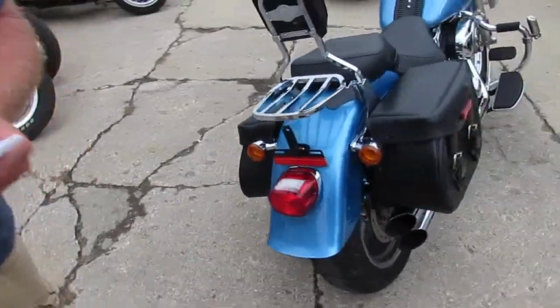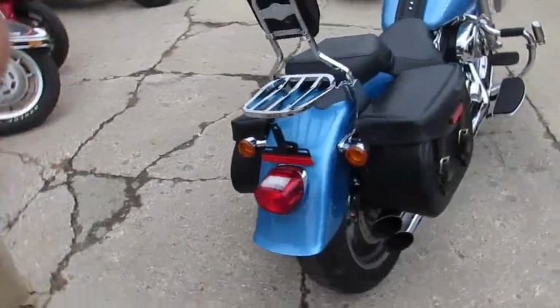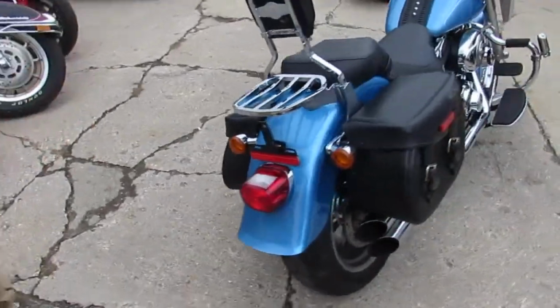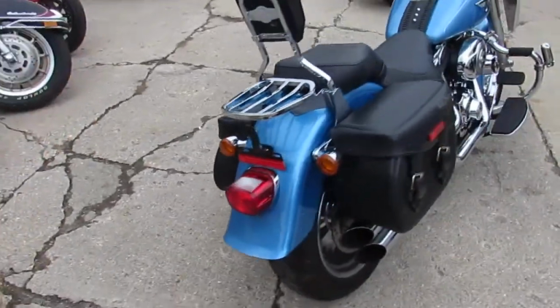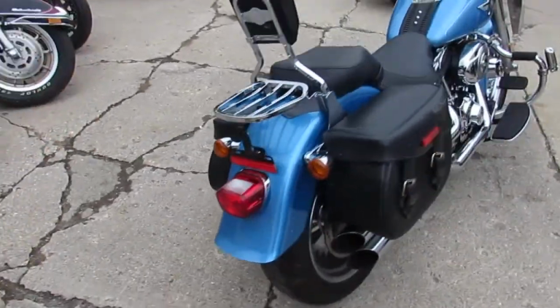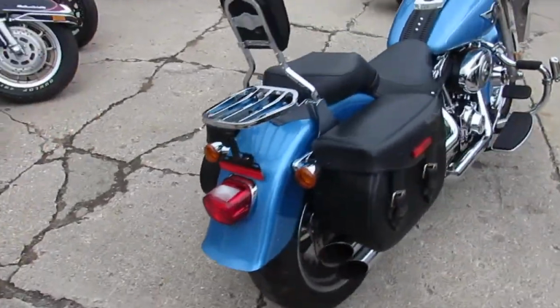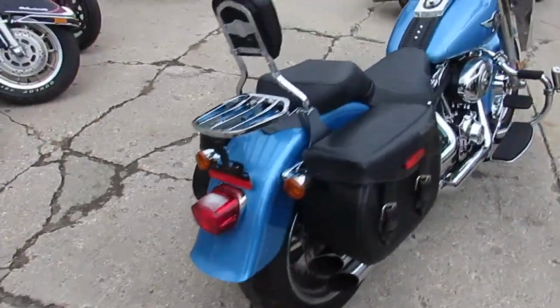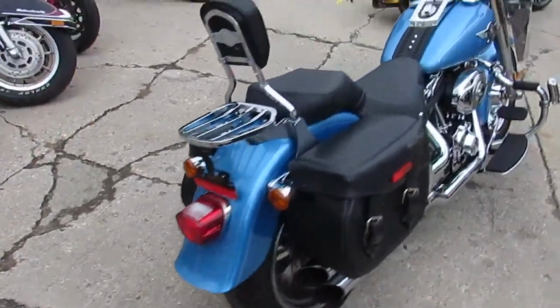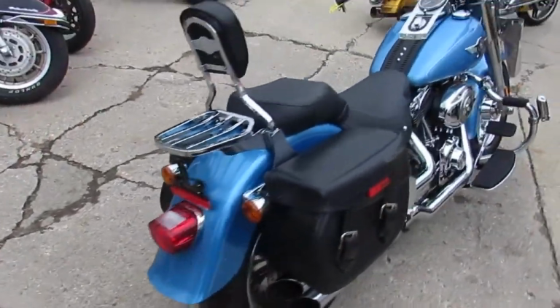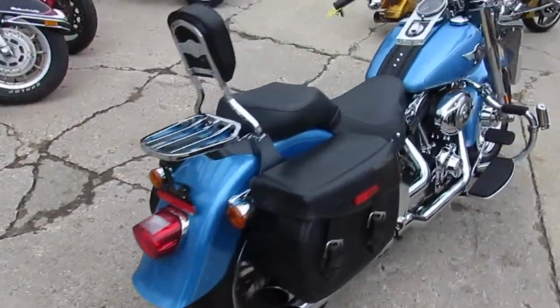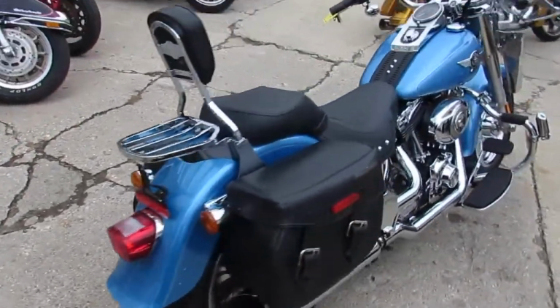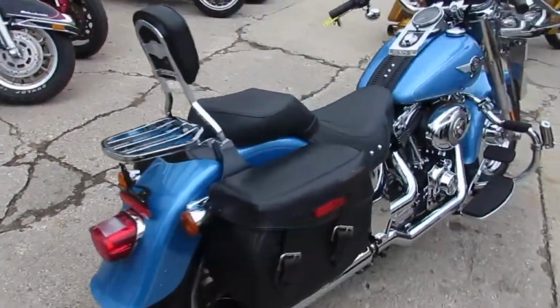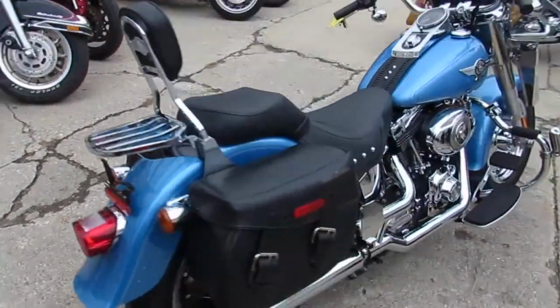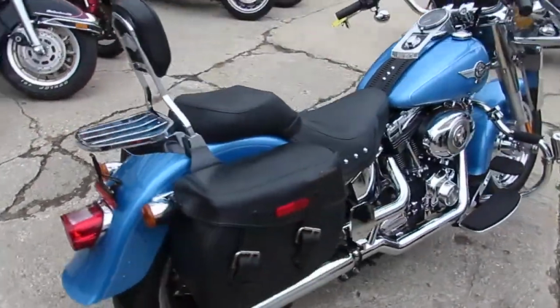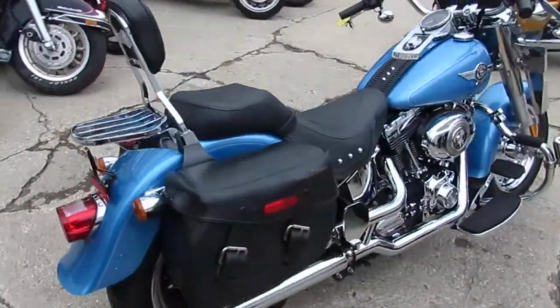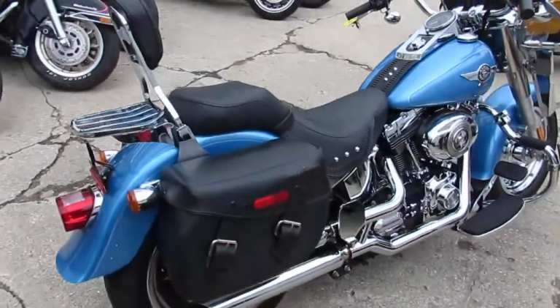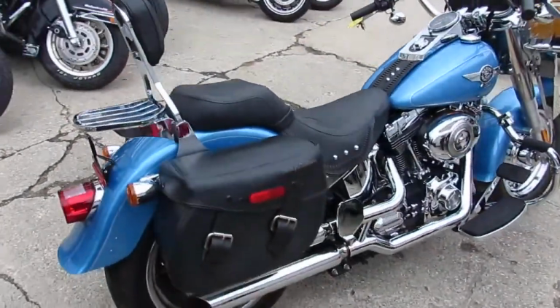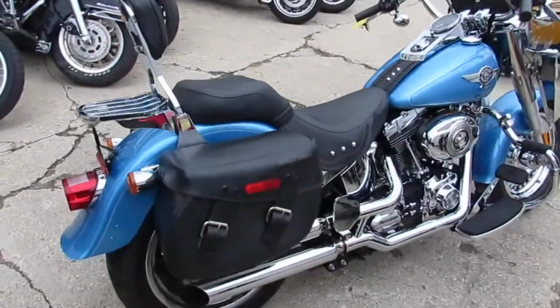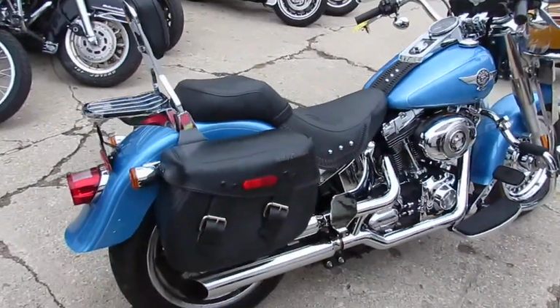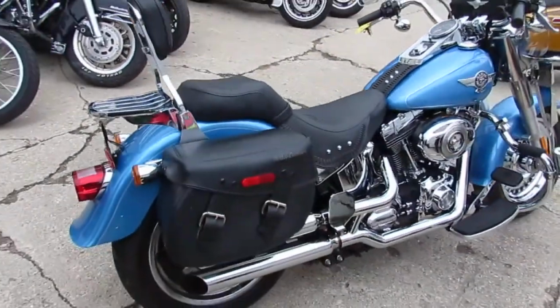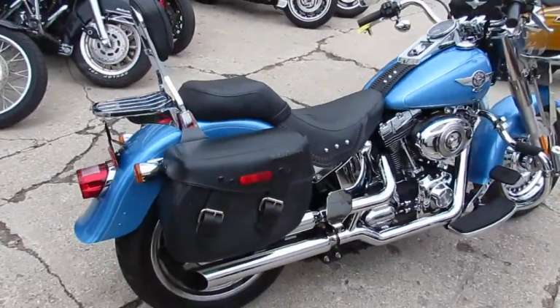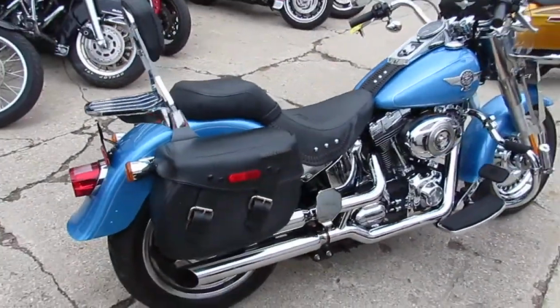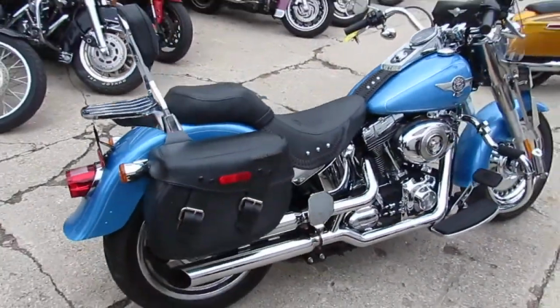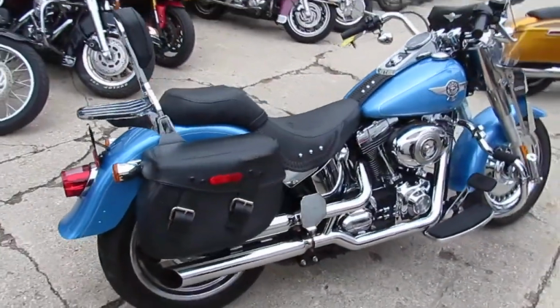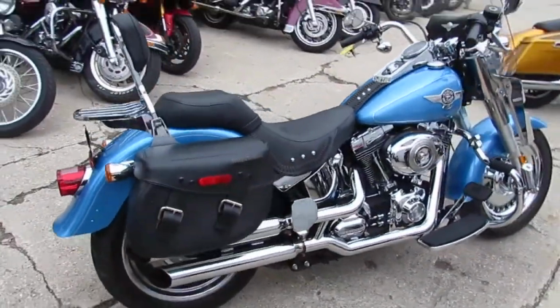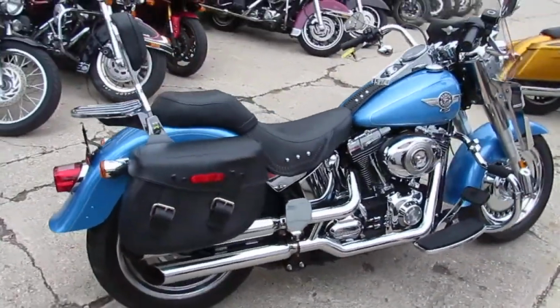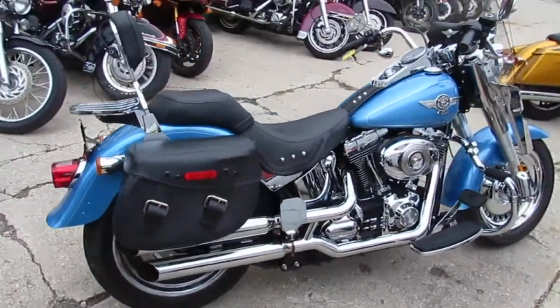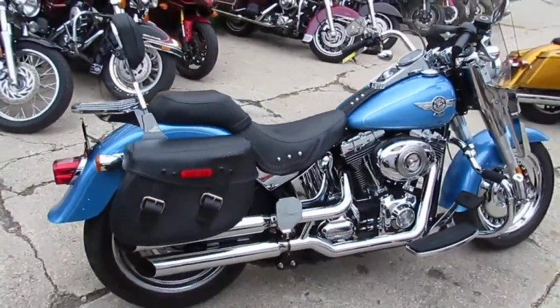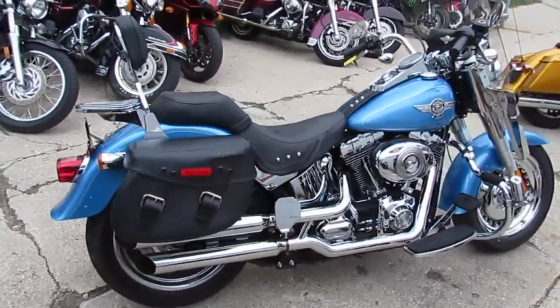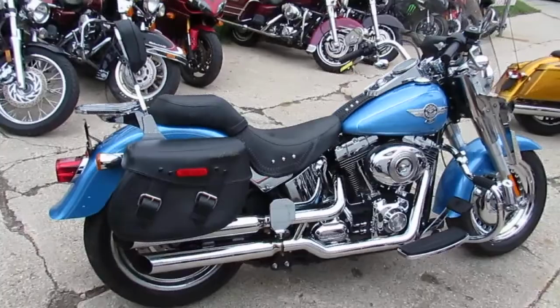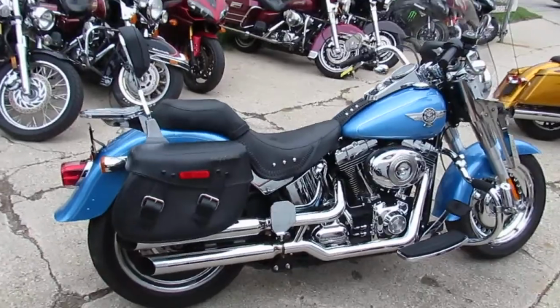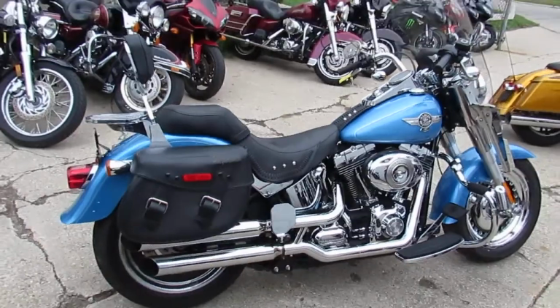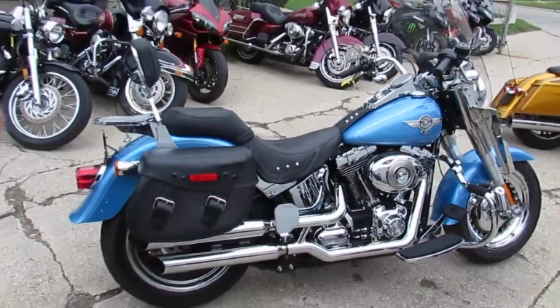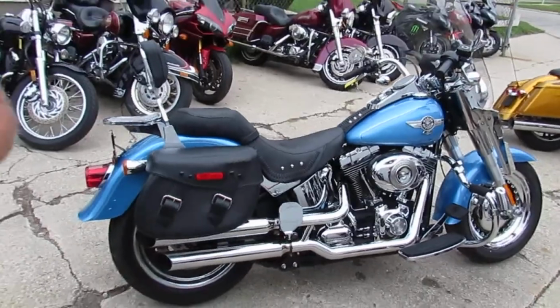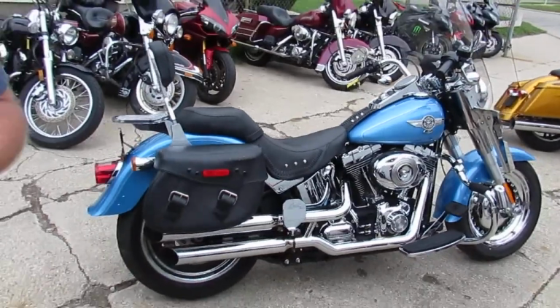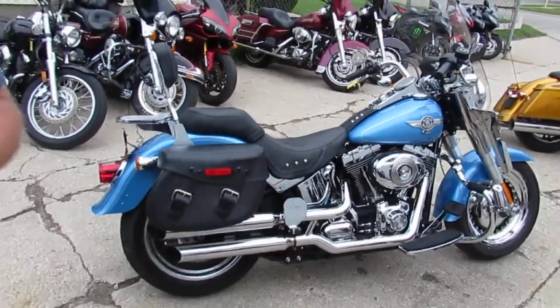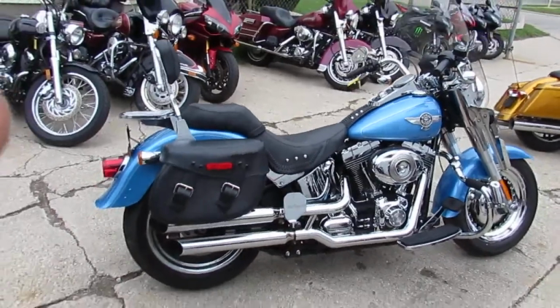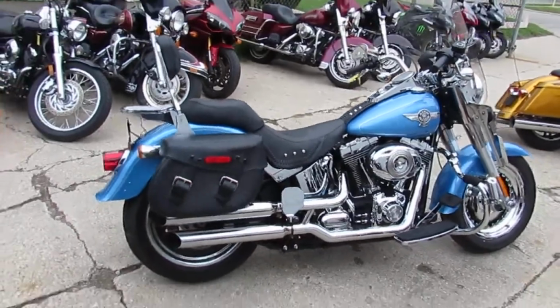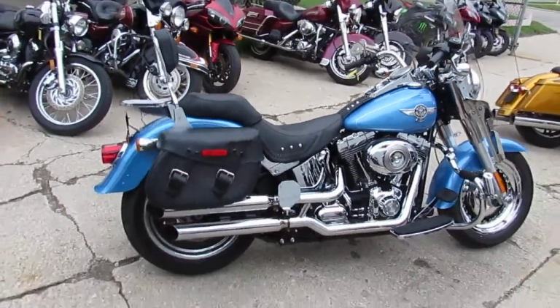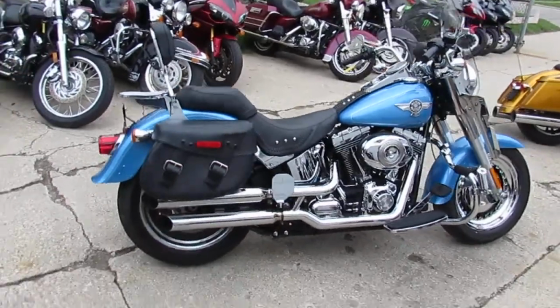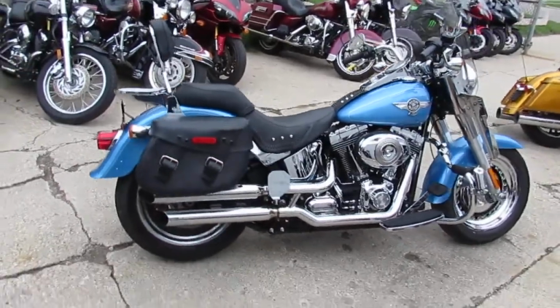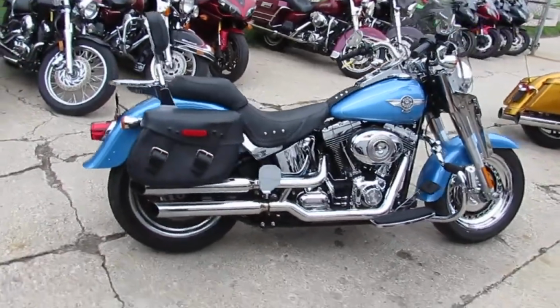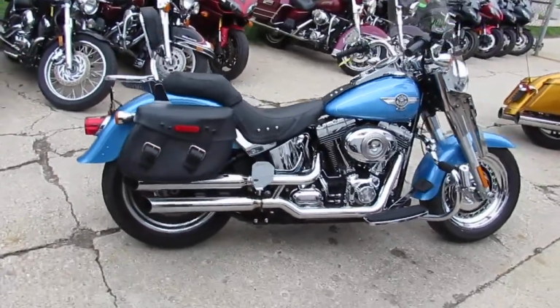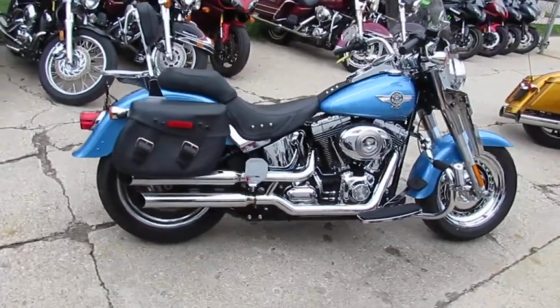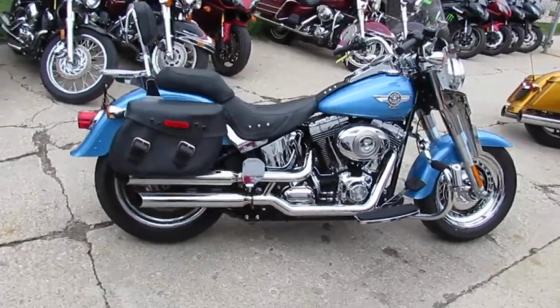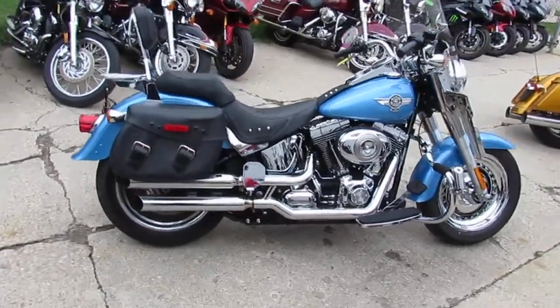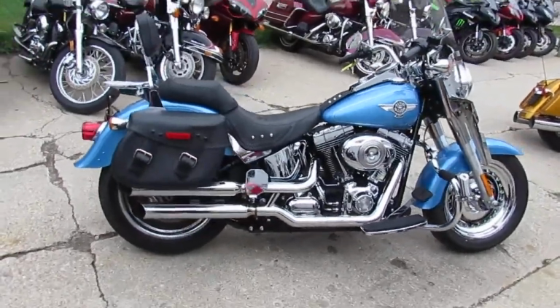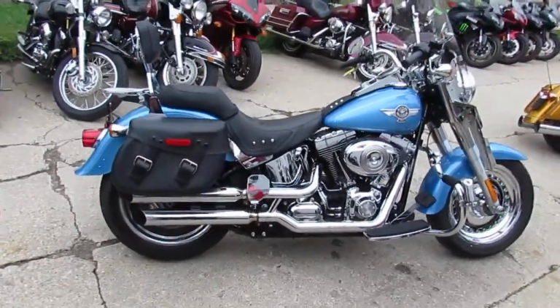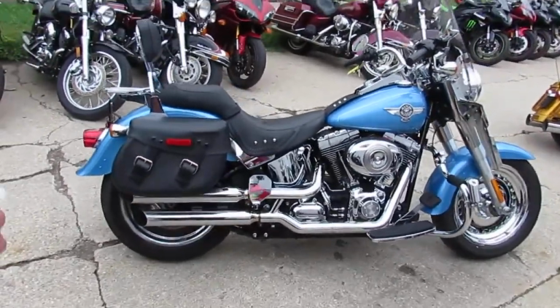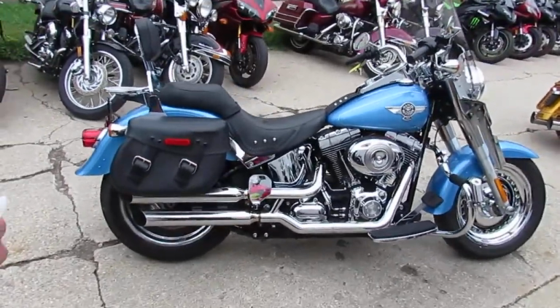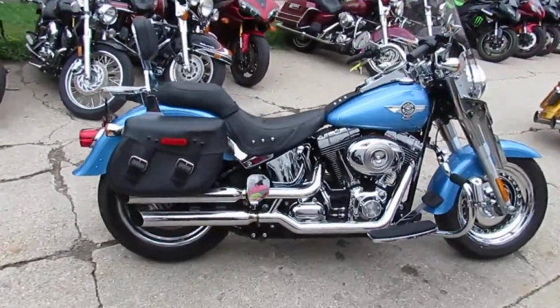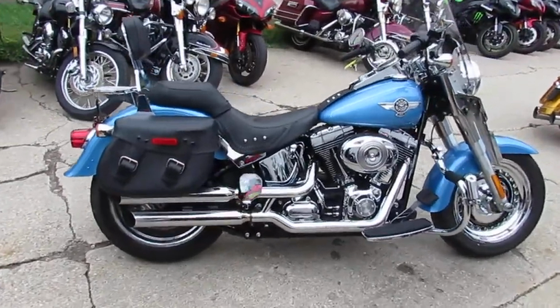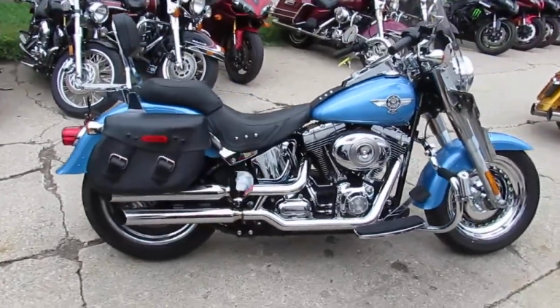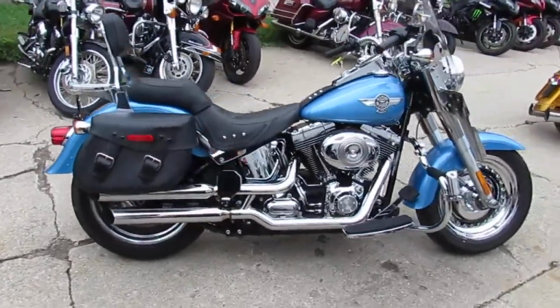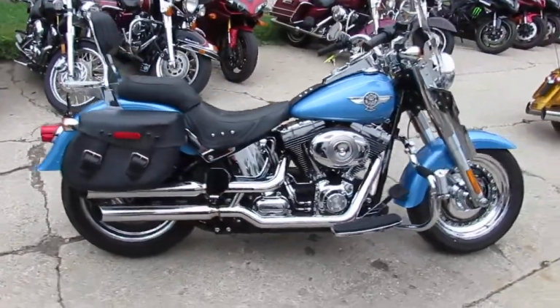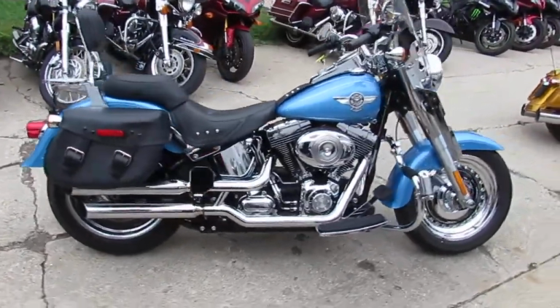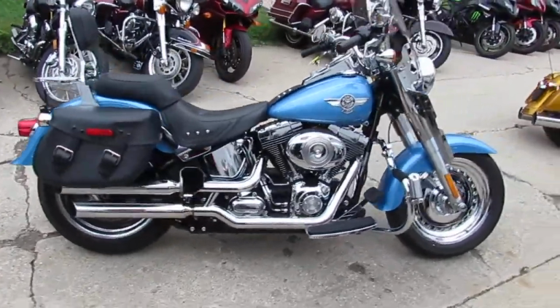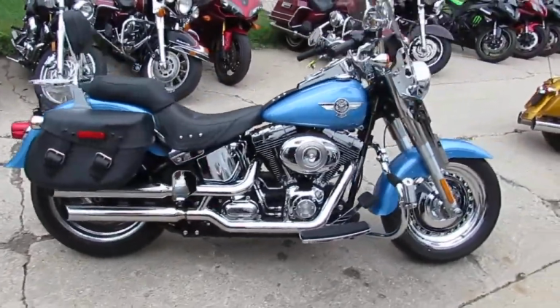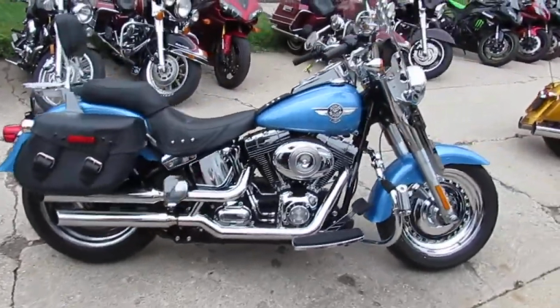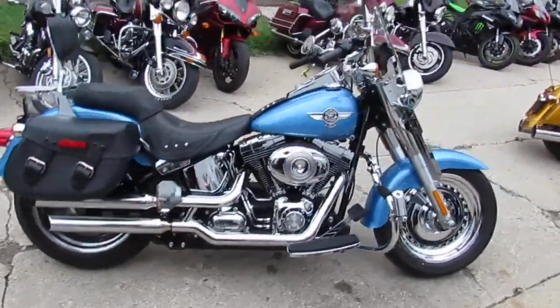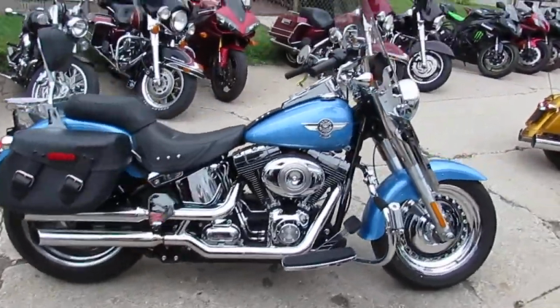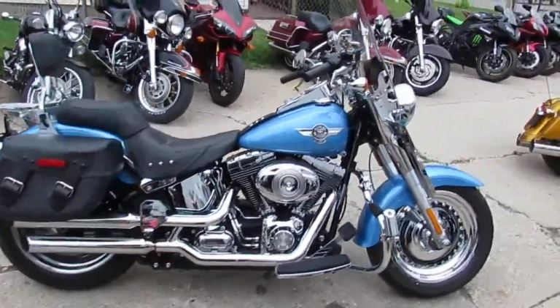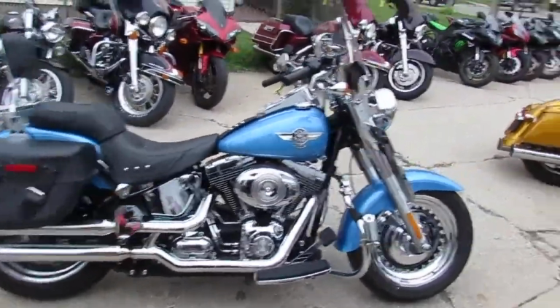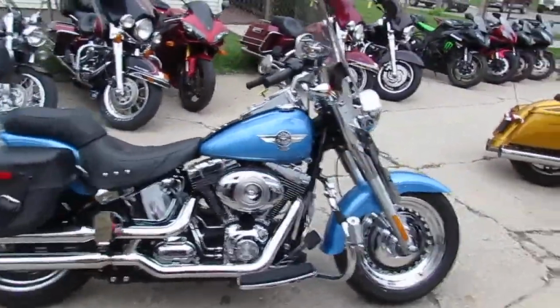This one is a 2011 Harley Davidson Fat Boy. This bike only has 13,679 miles.